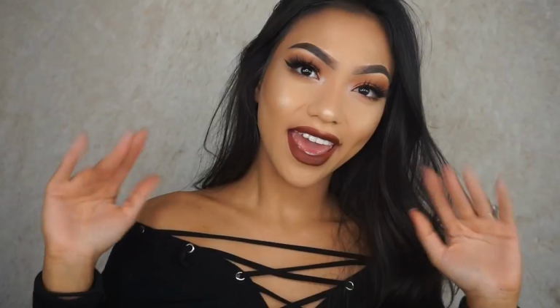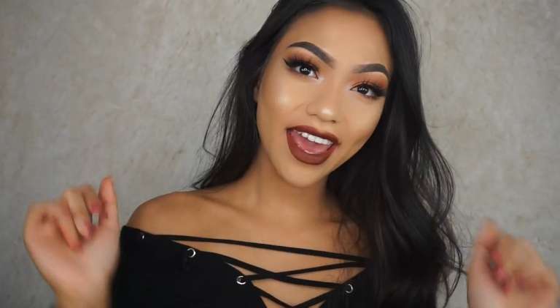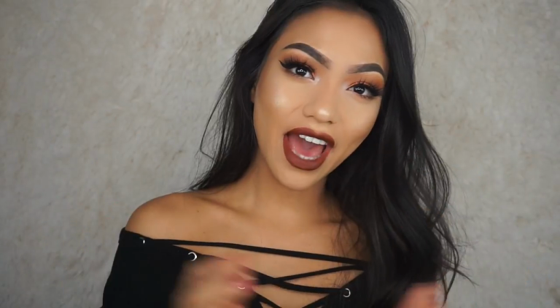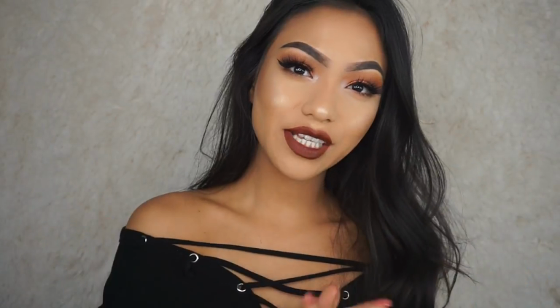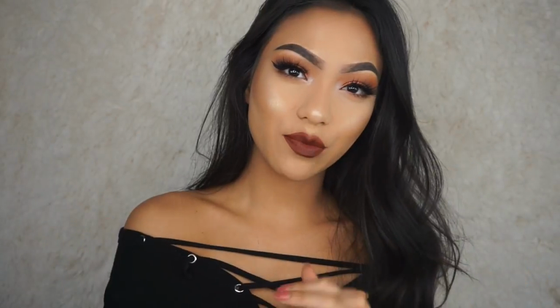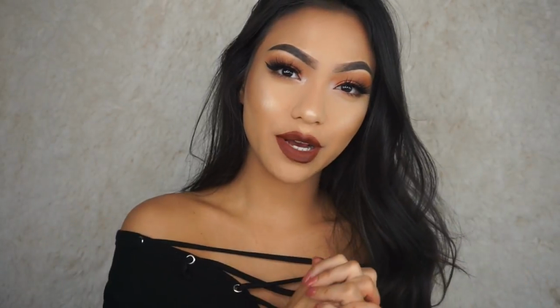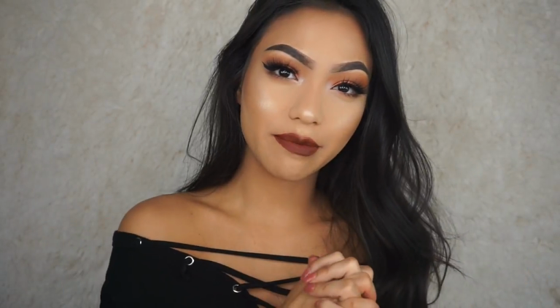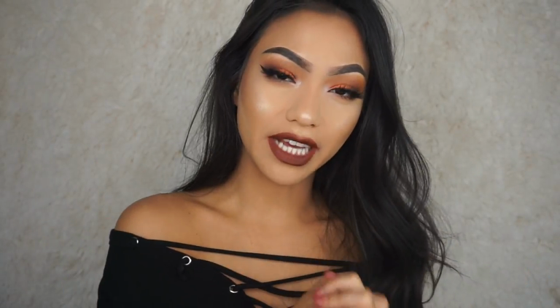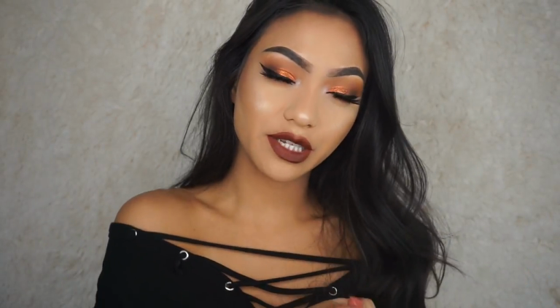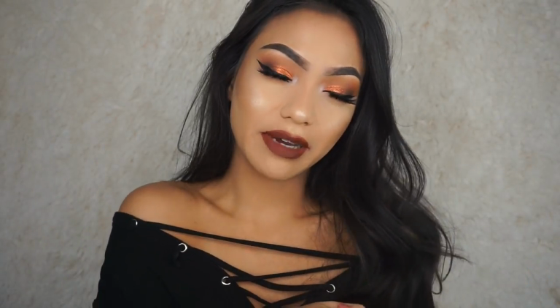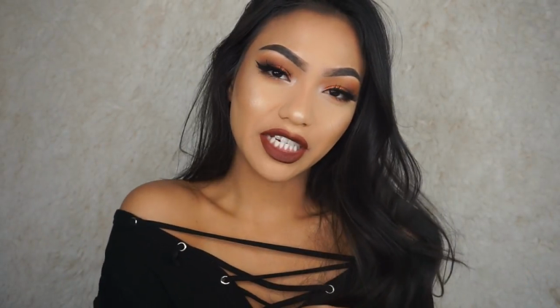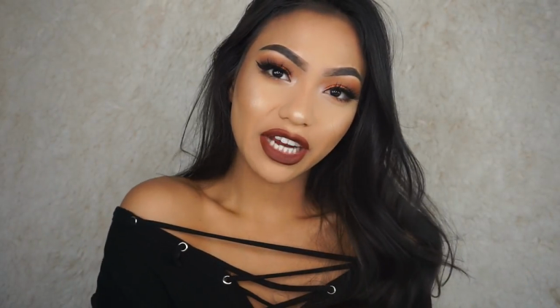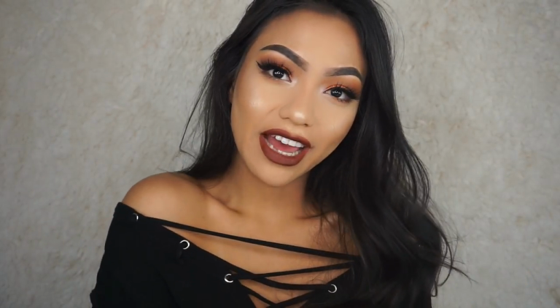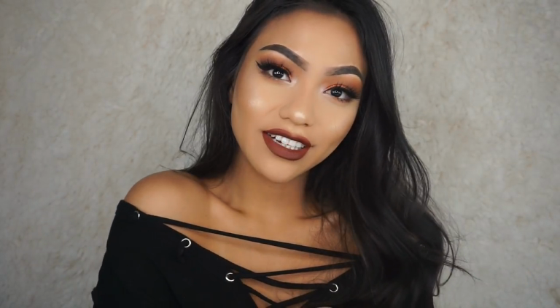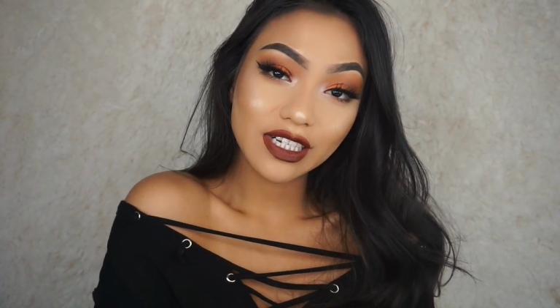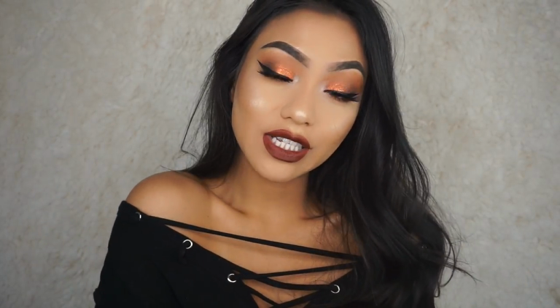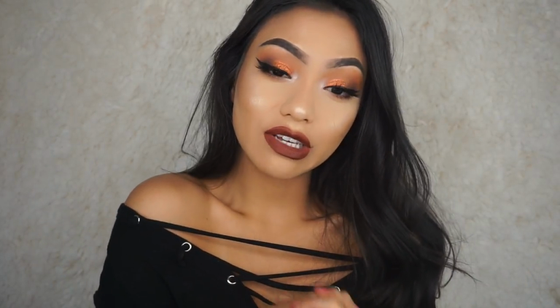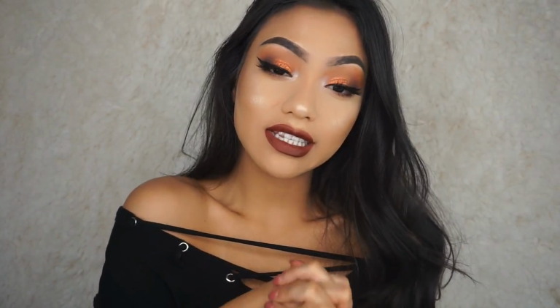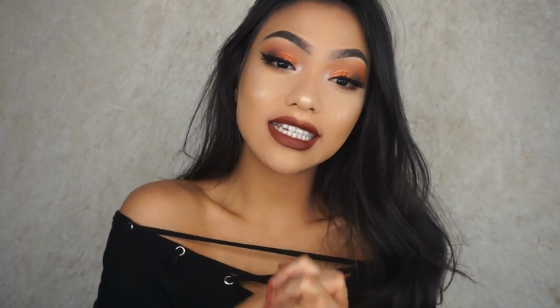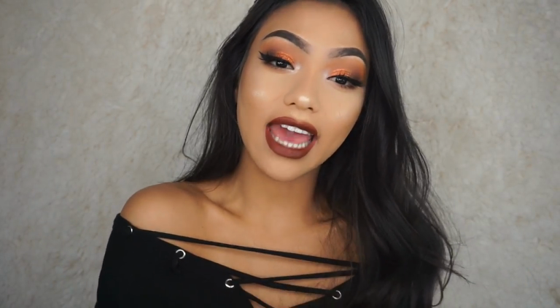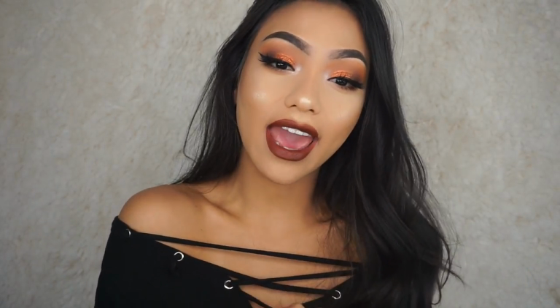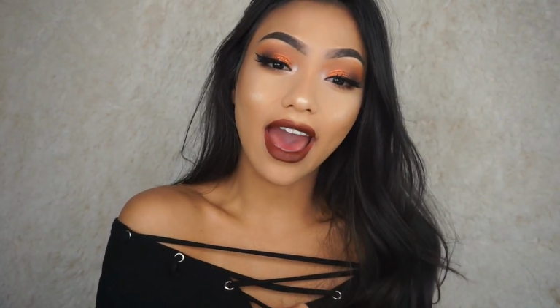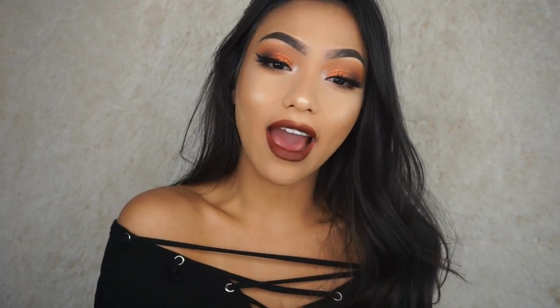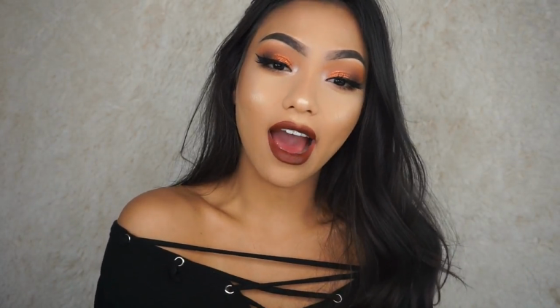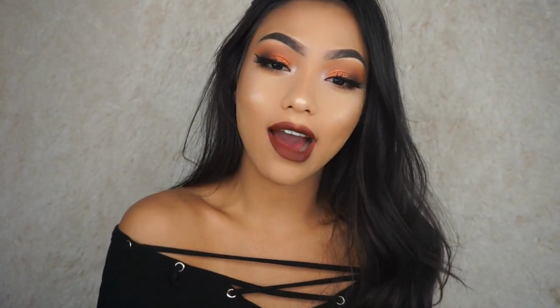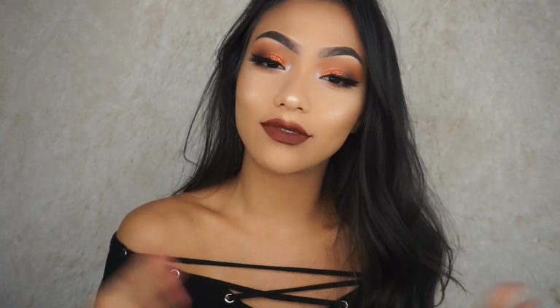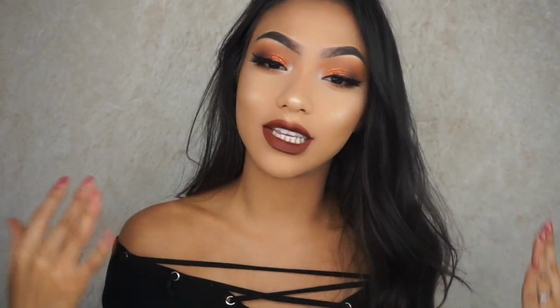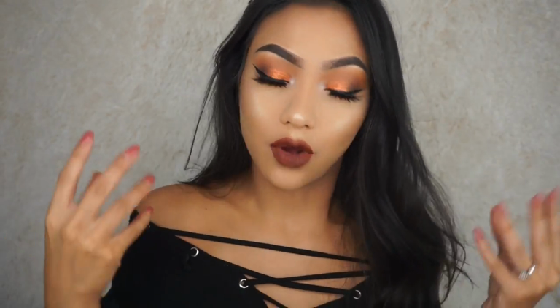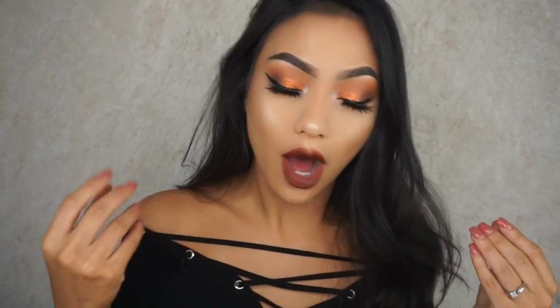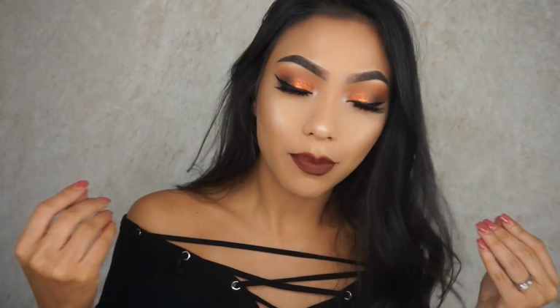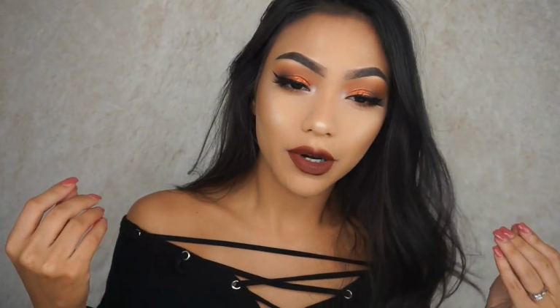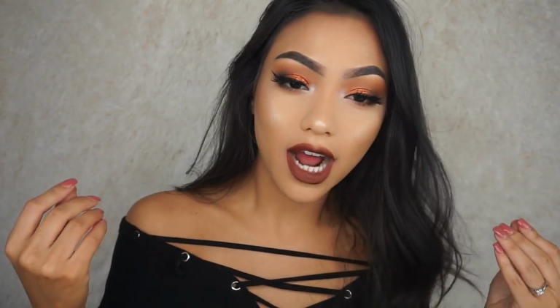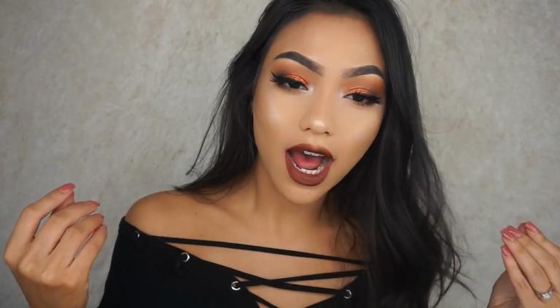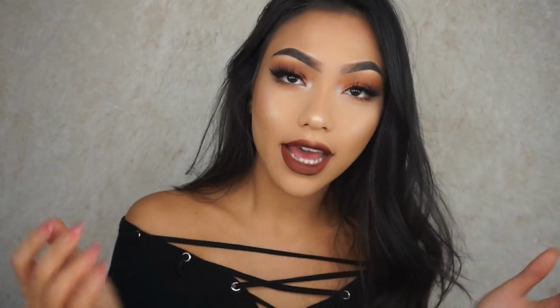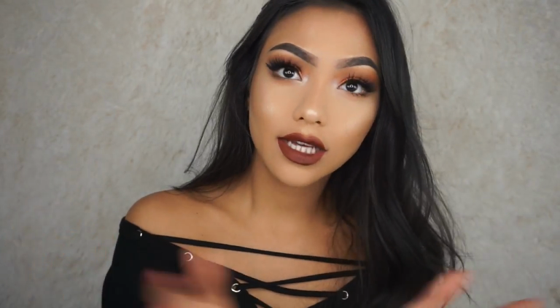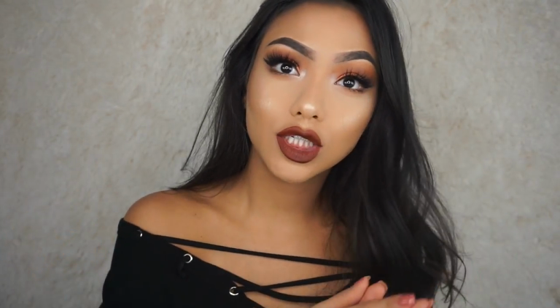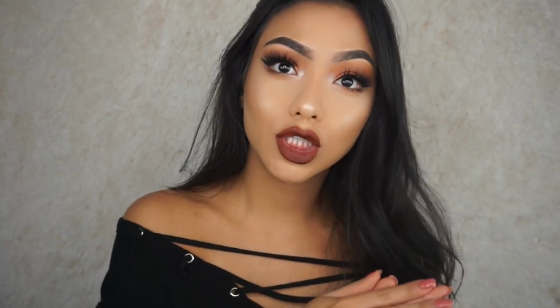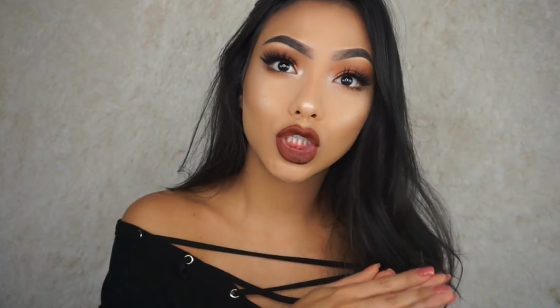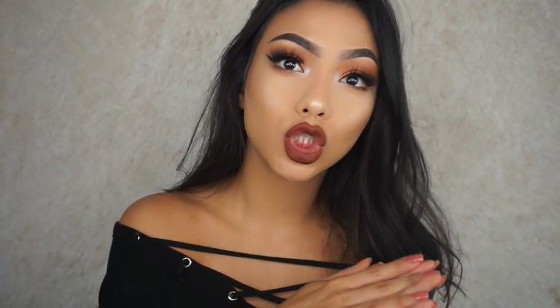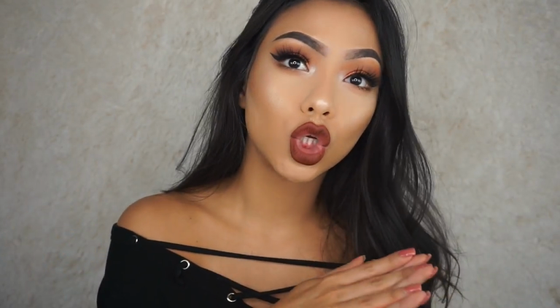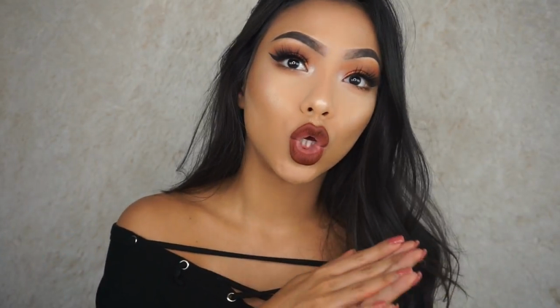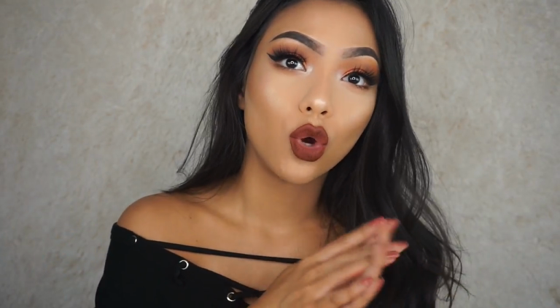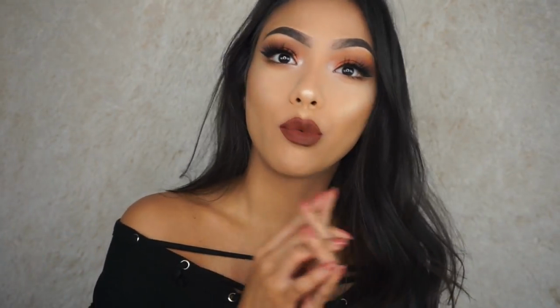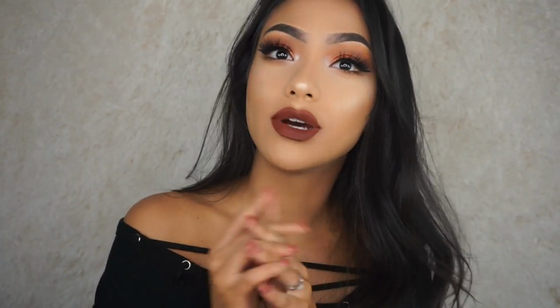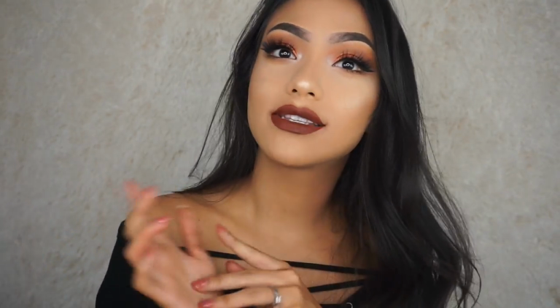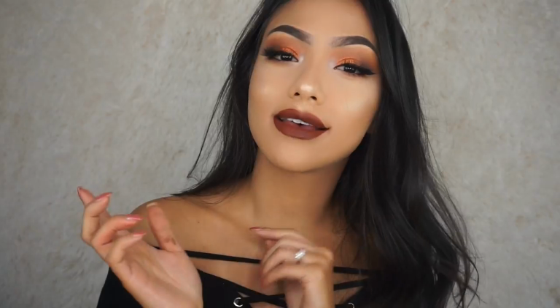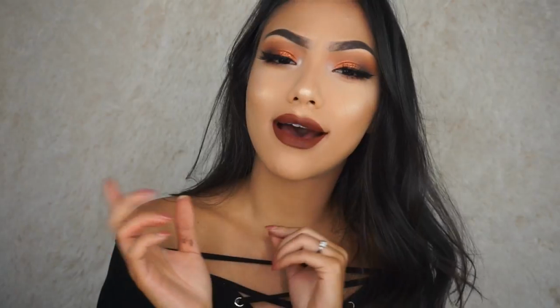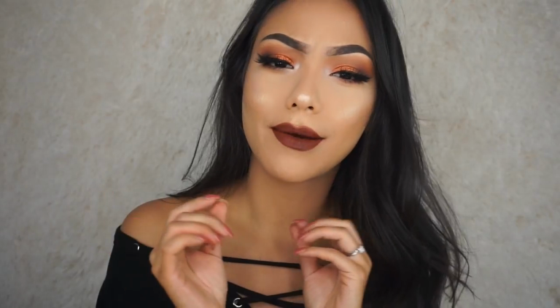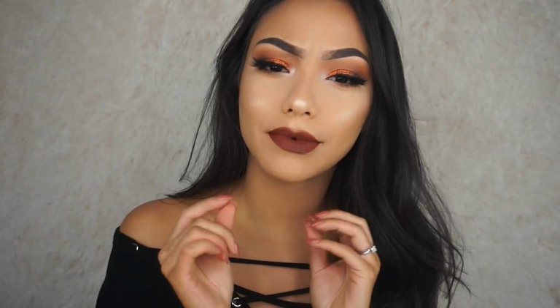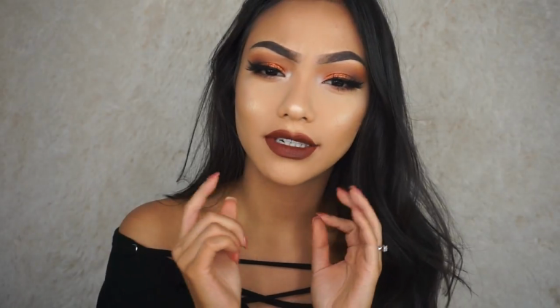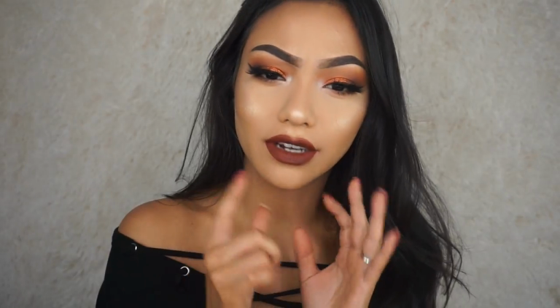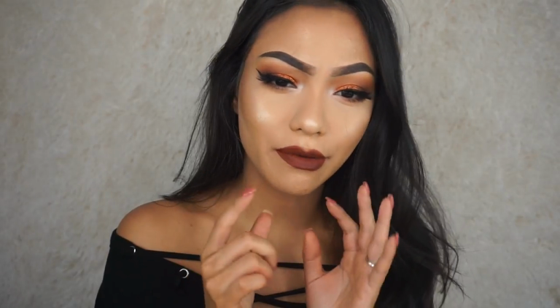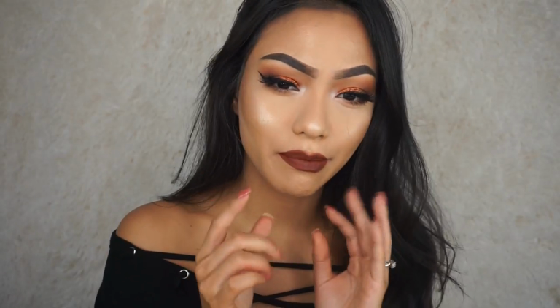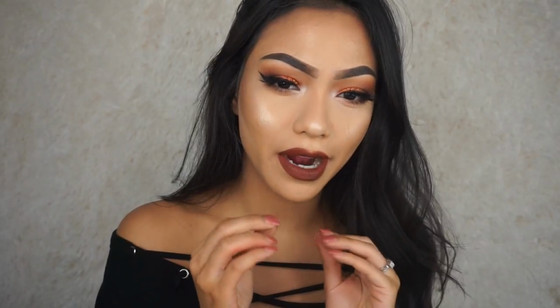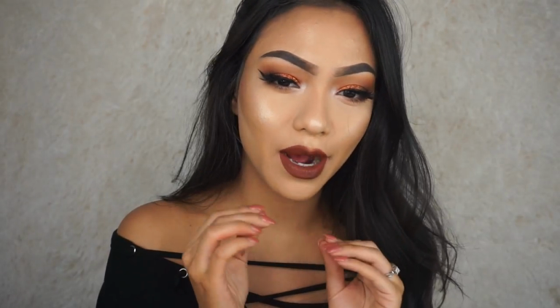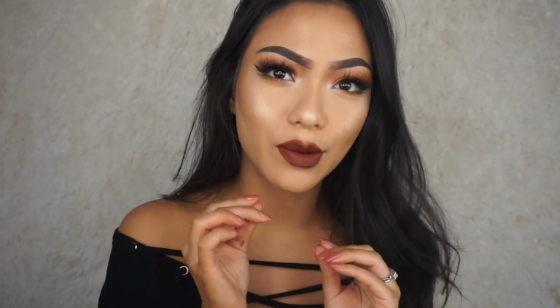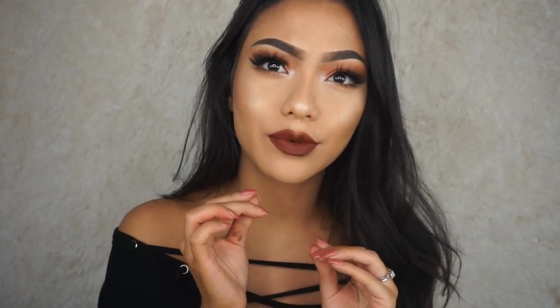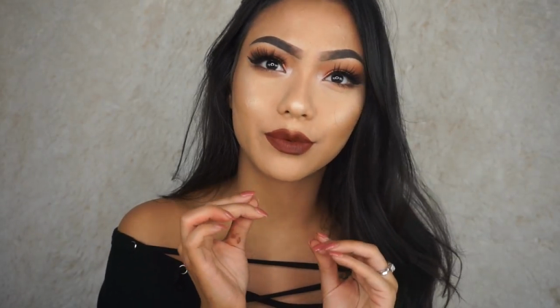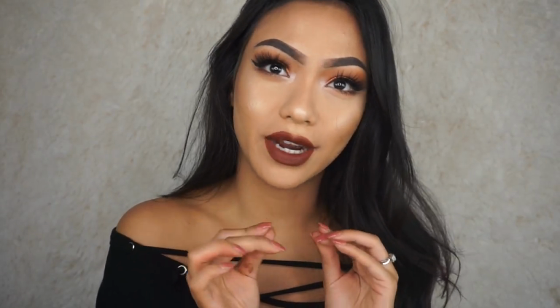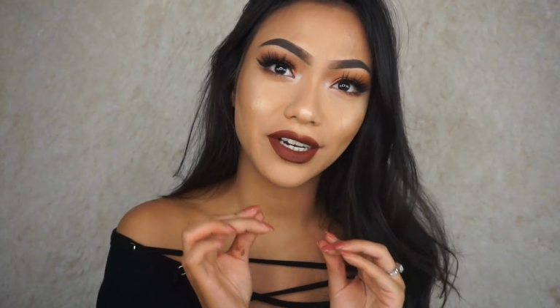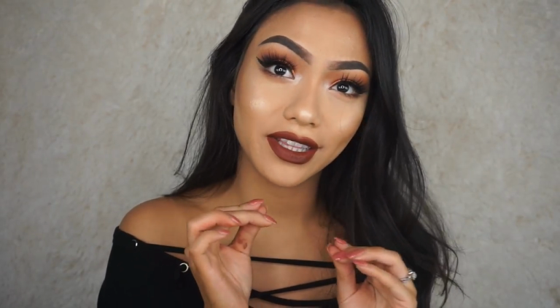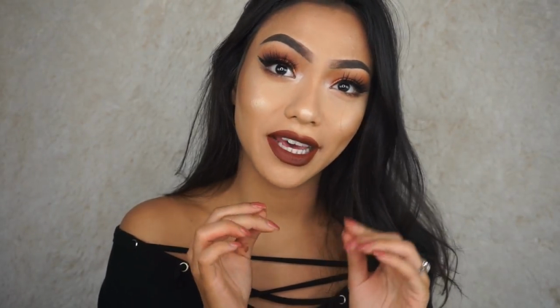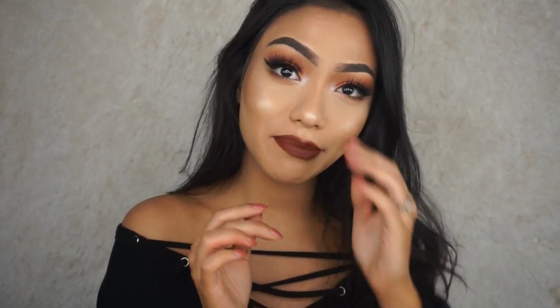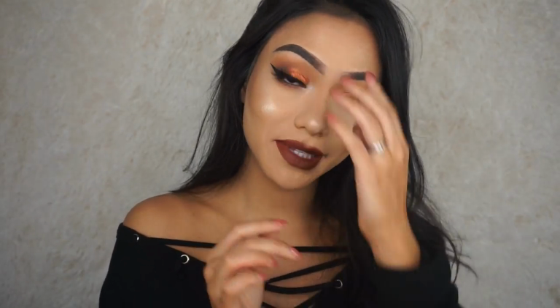Hey guys, welcome back to my channel. So today I have this copper eyes with some dark brown reddish lips.